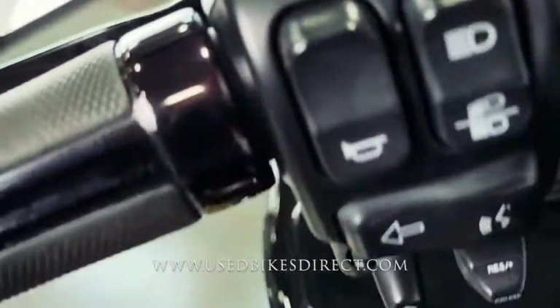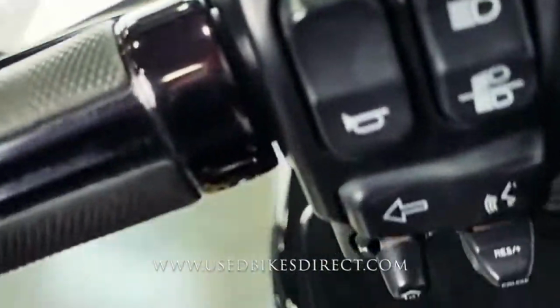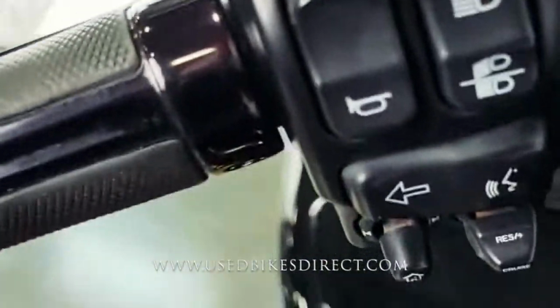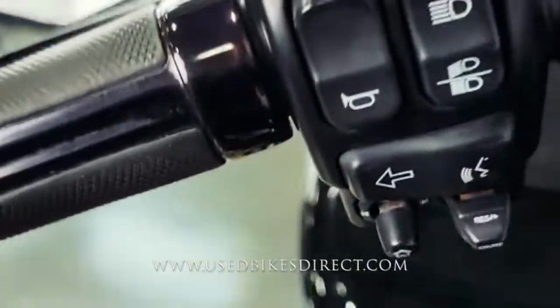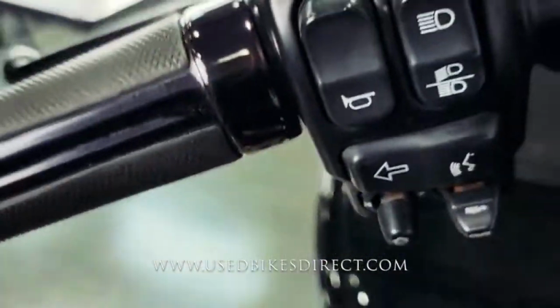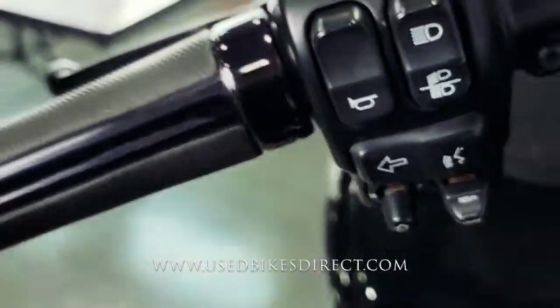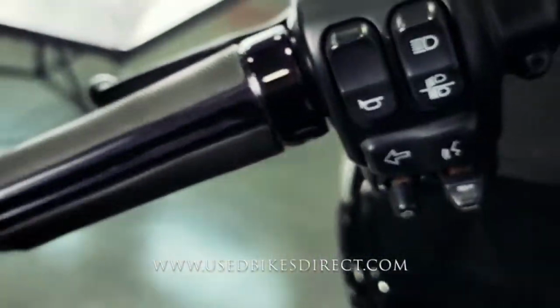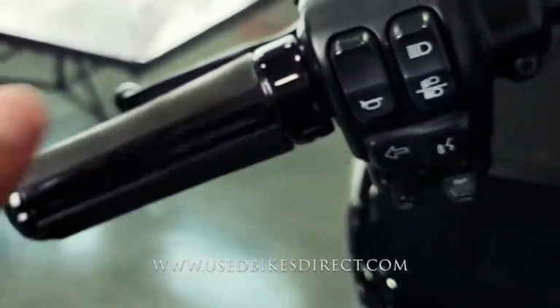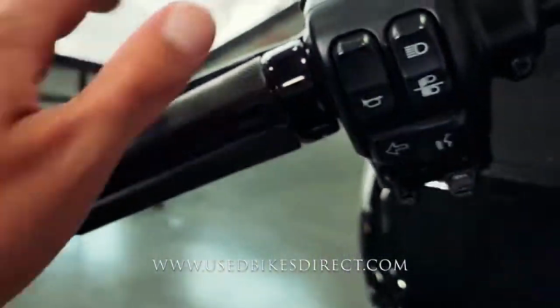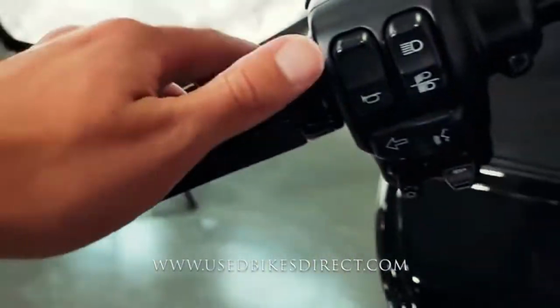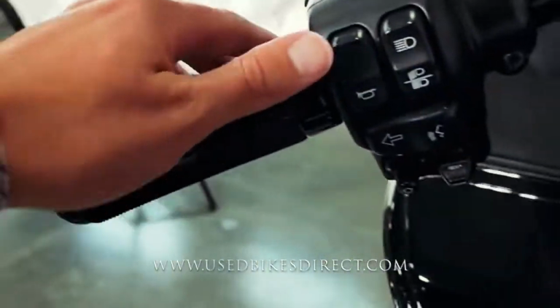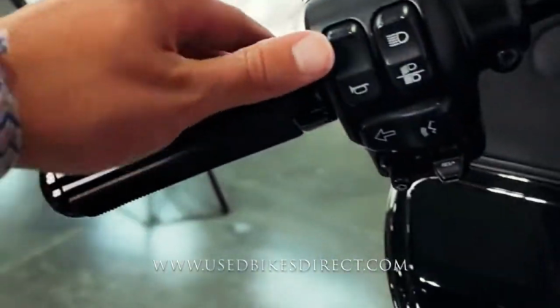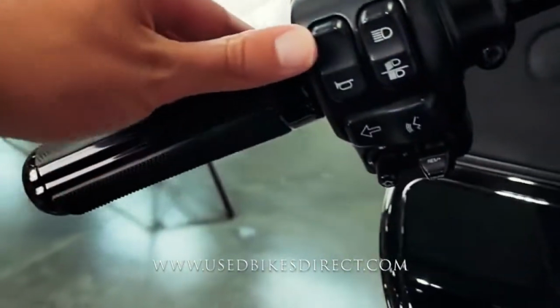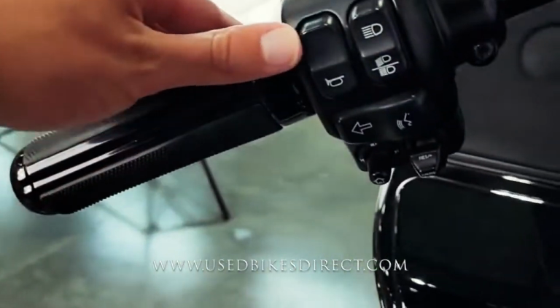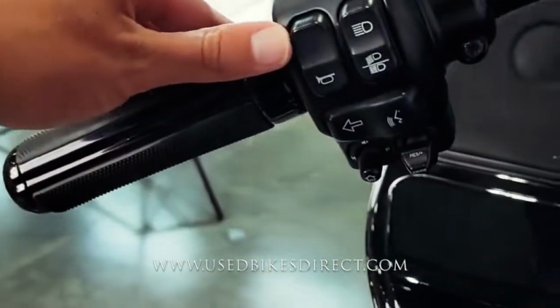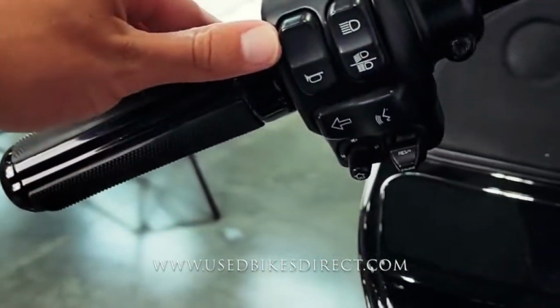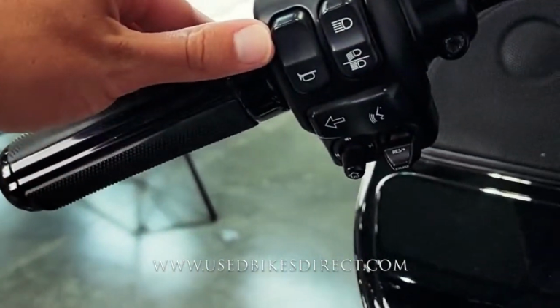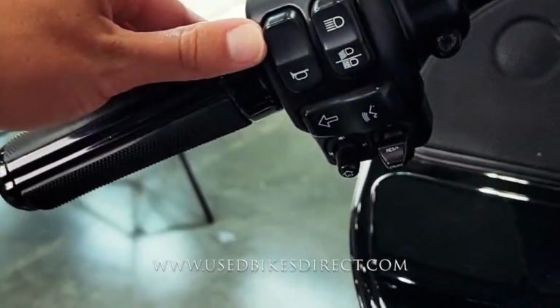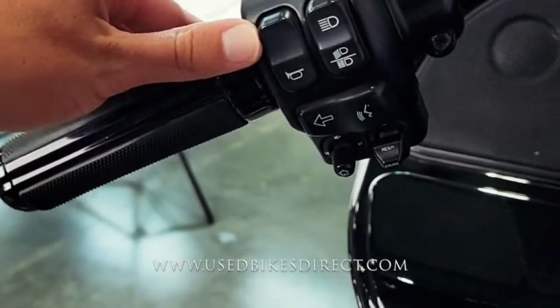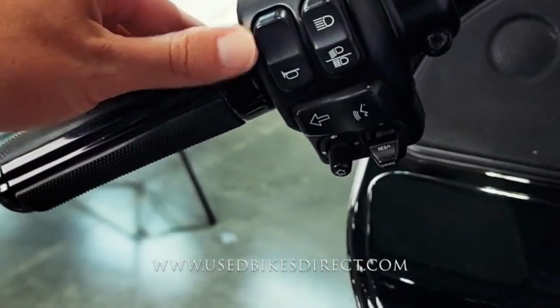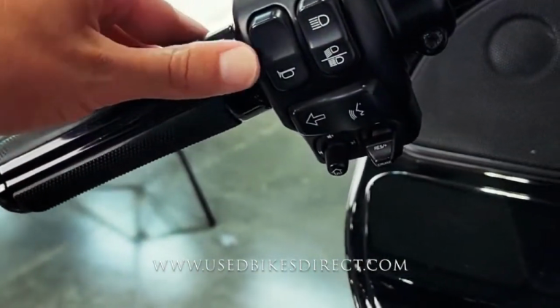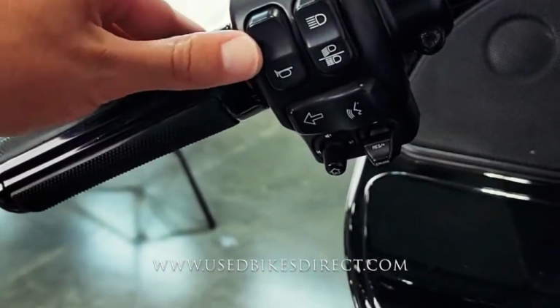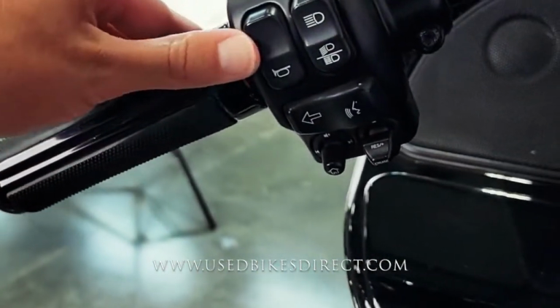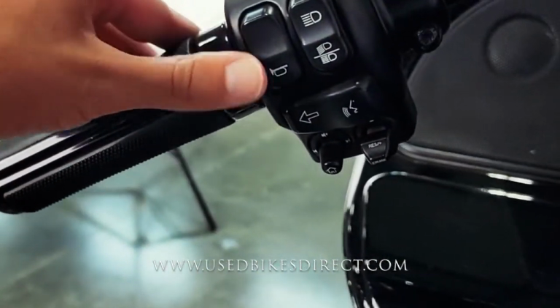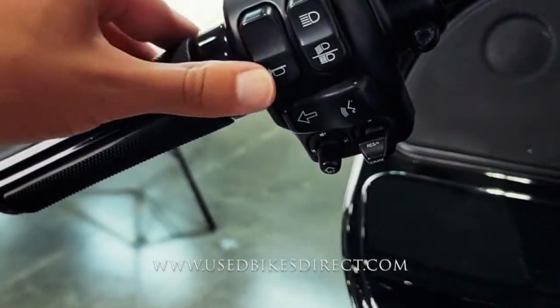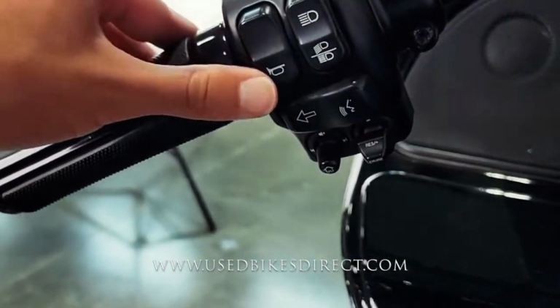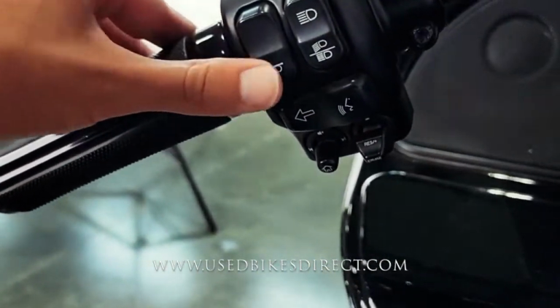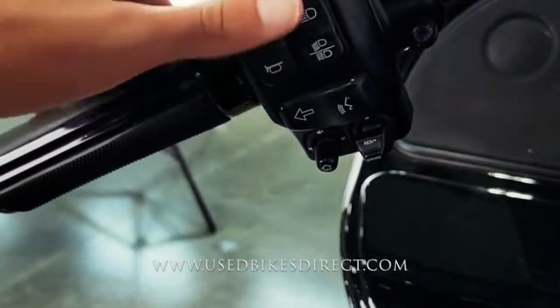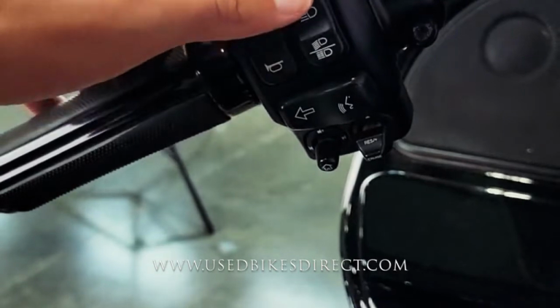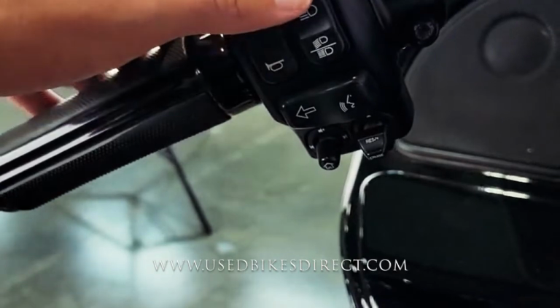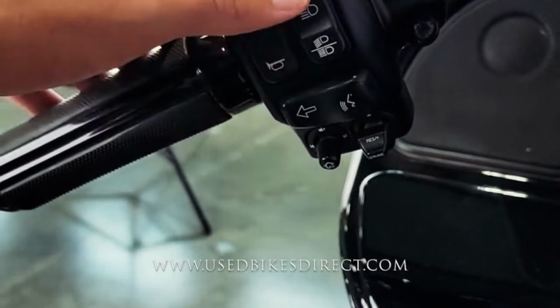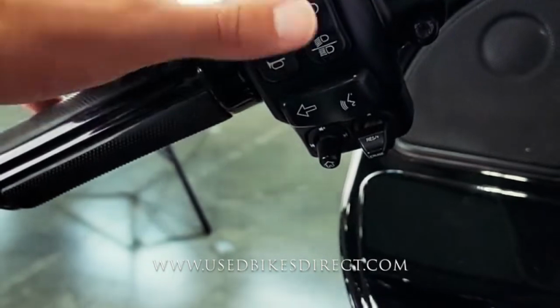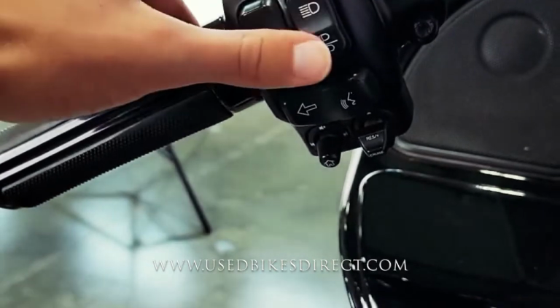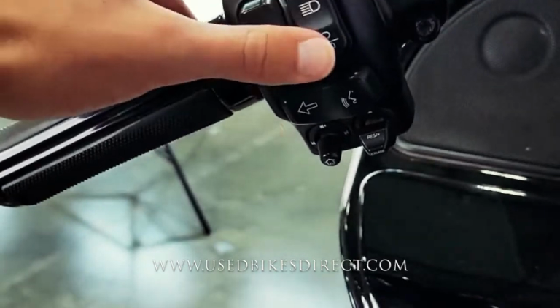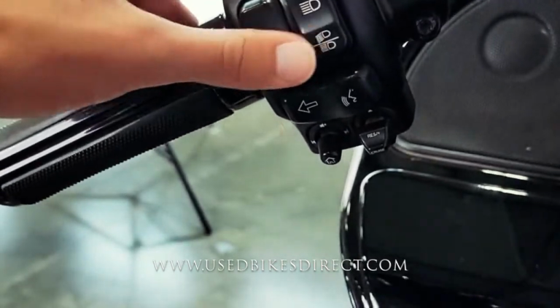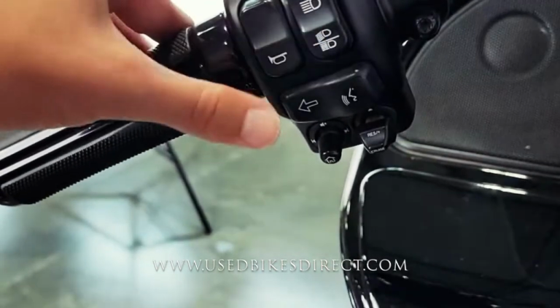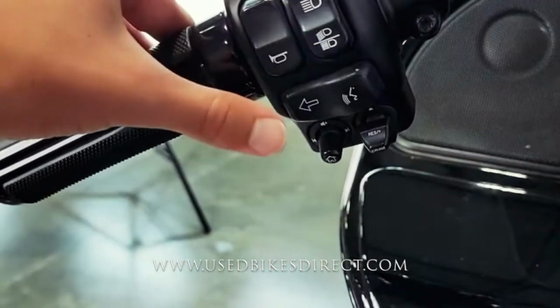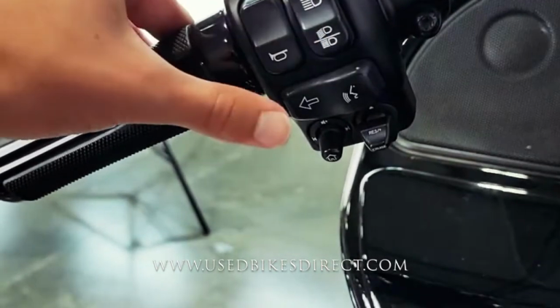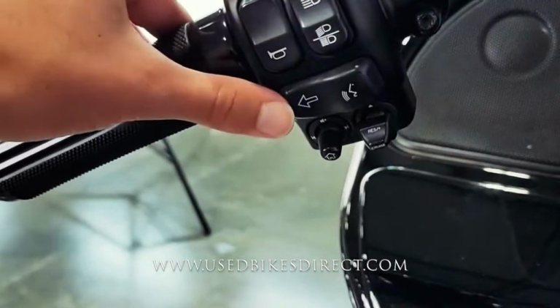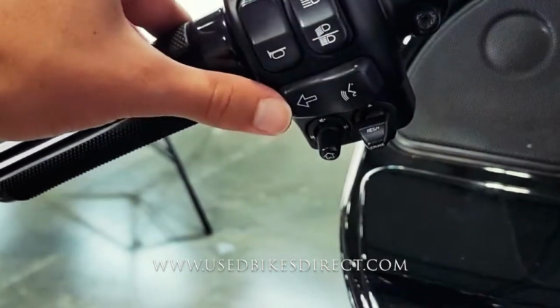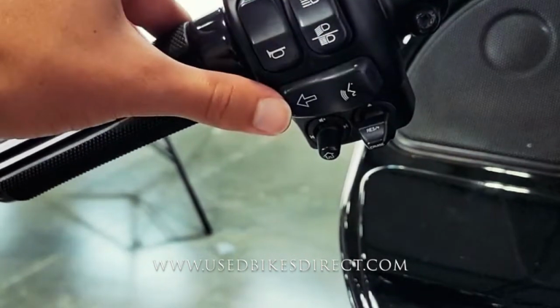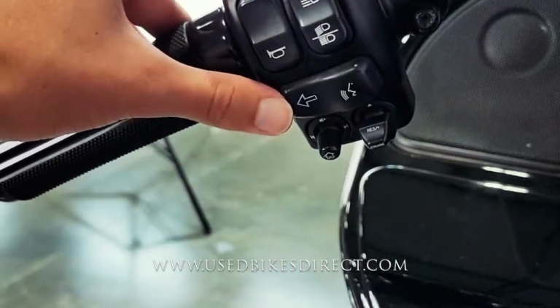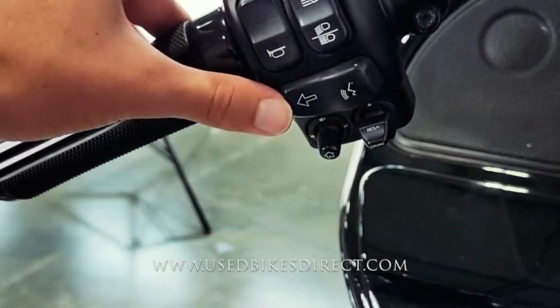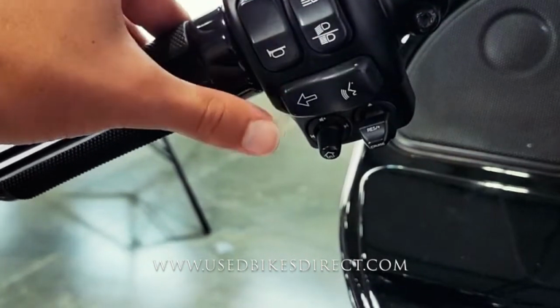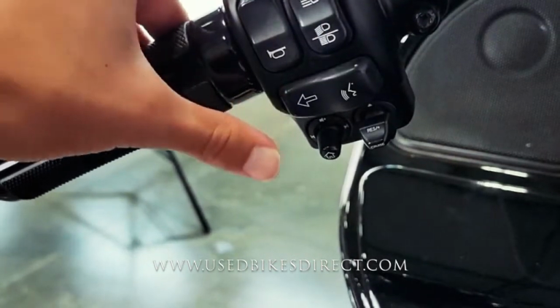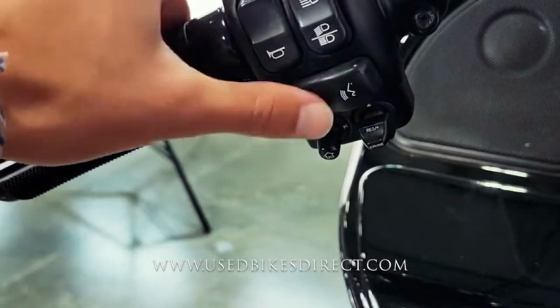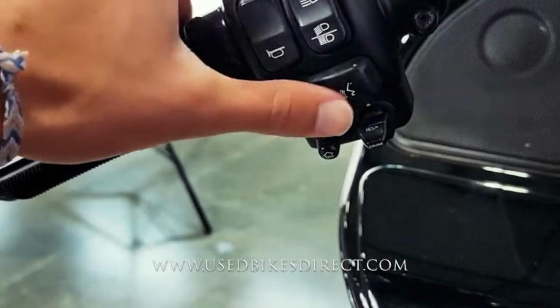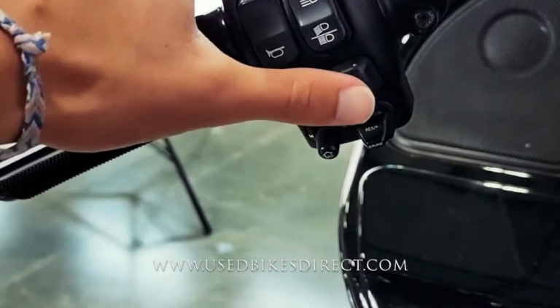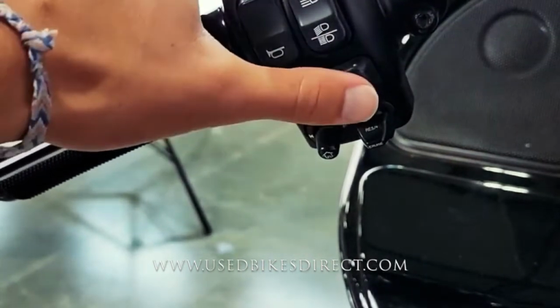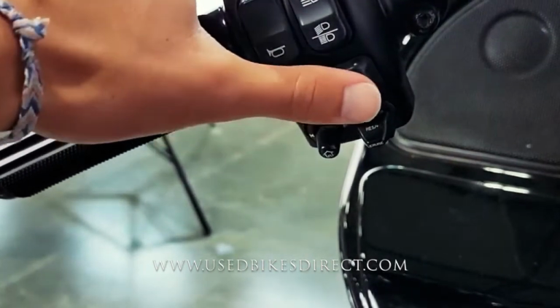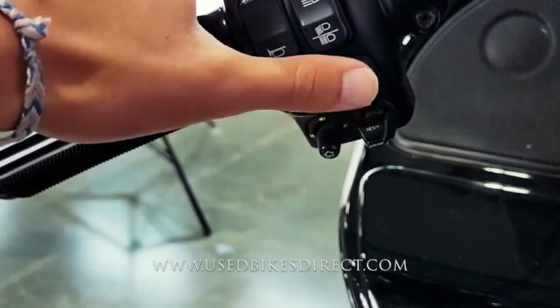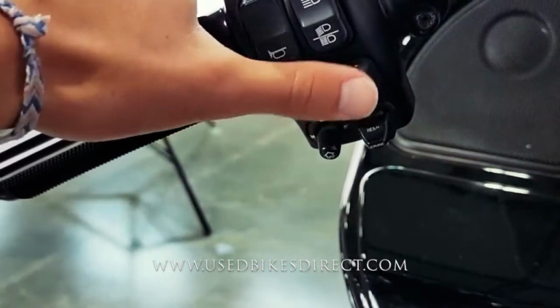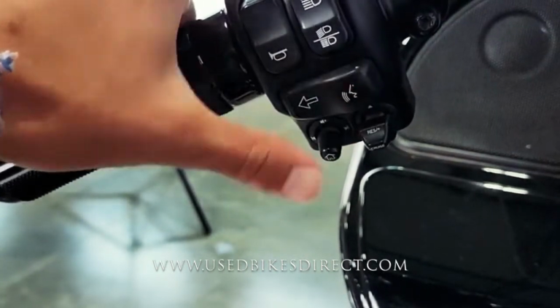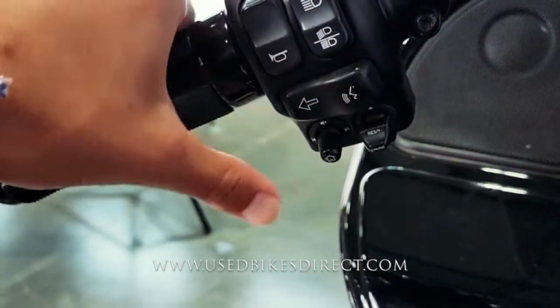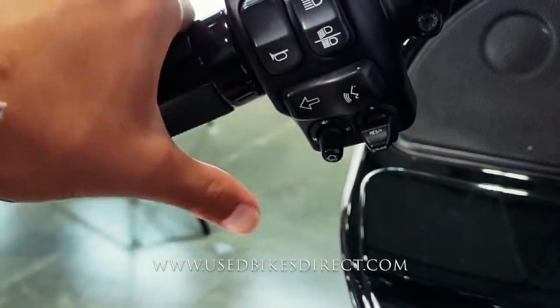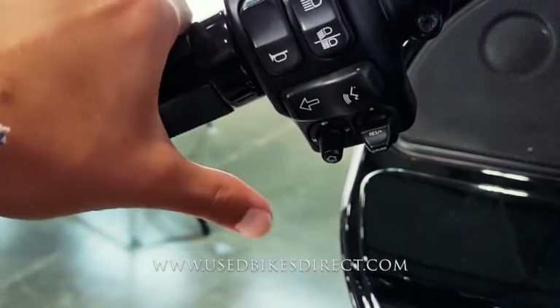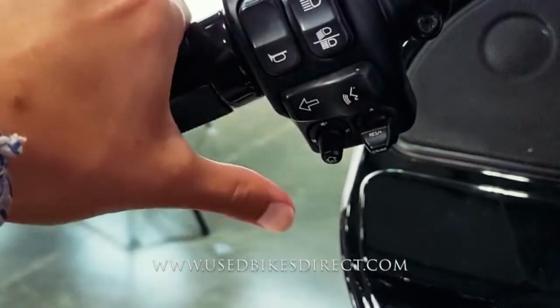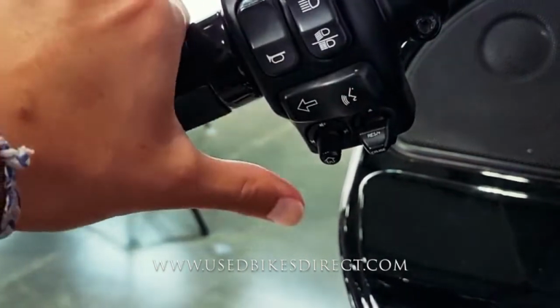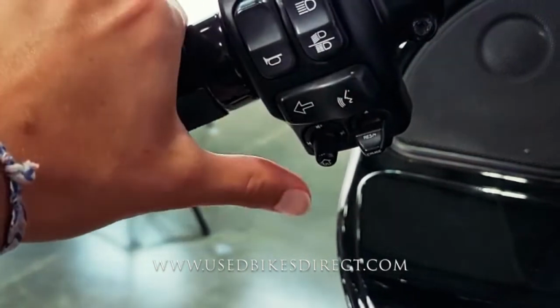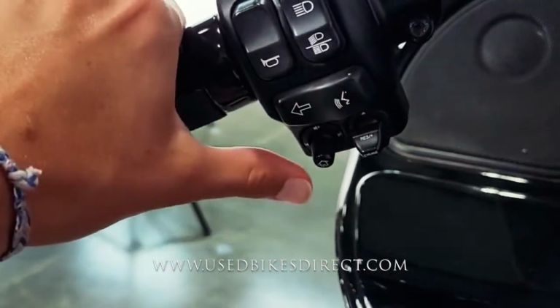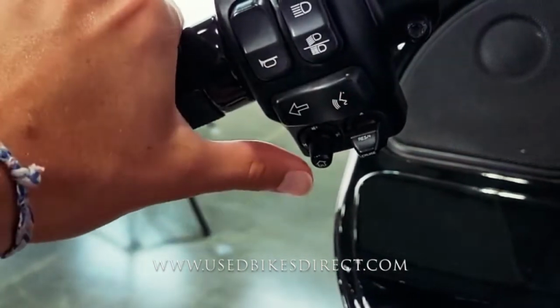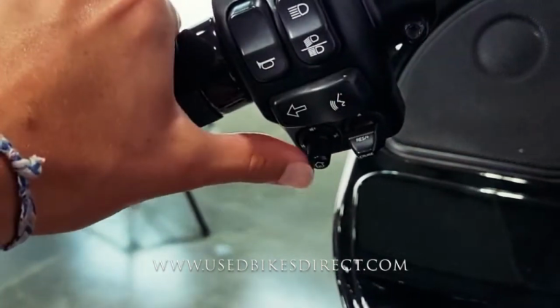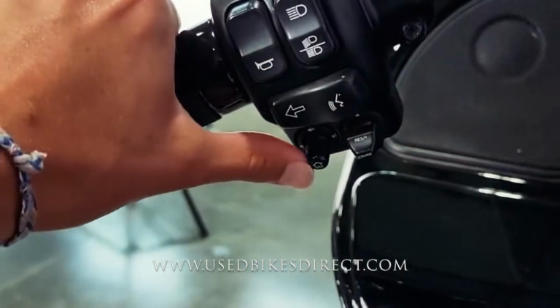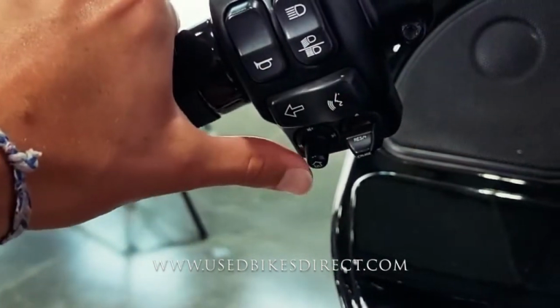Checking out the left handlebar: the usual headlight, left turn signal and horn, as well as your voice activation, menu button, and your cruise control.